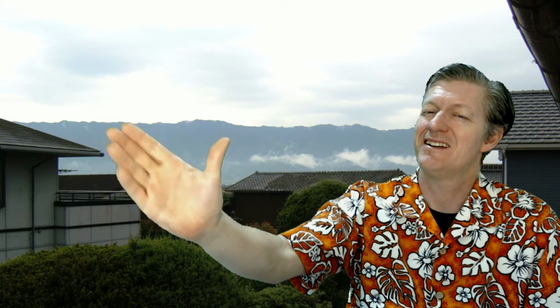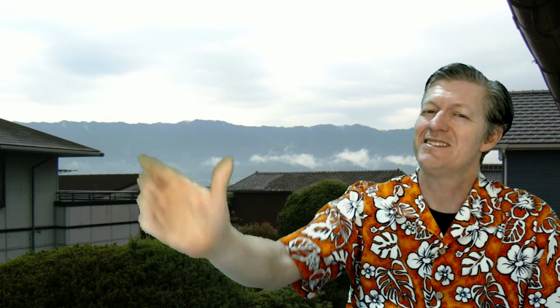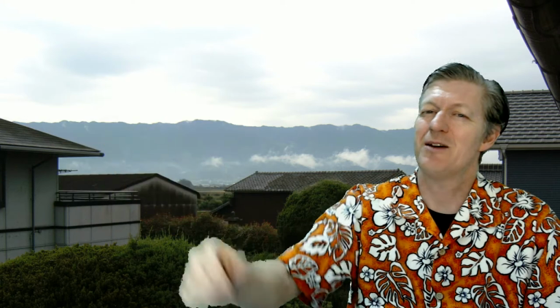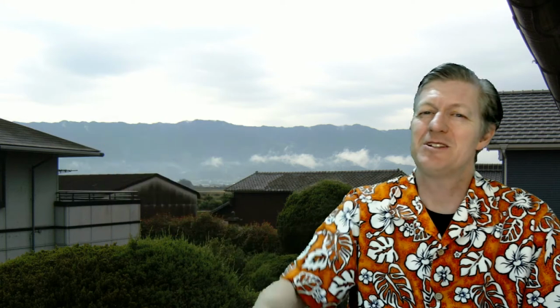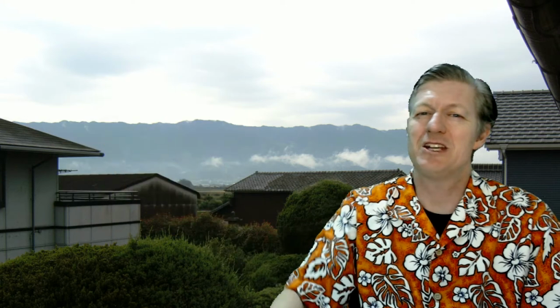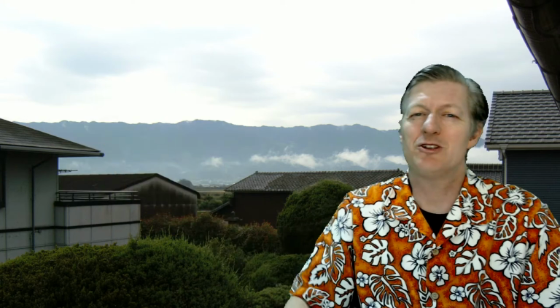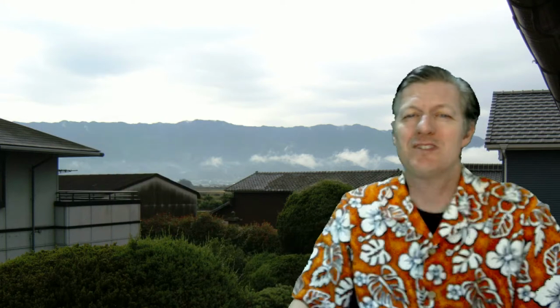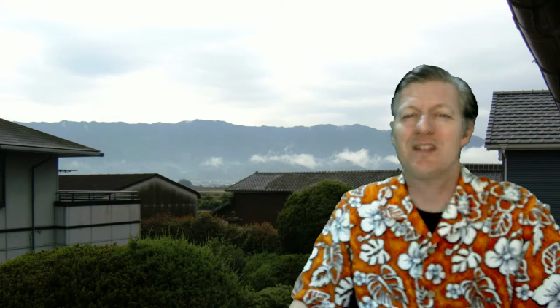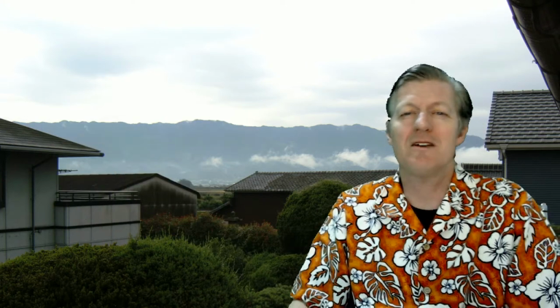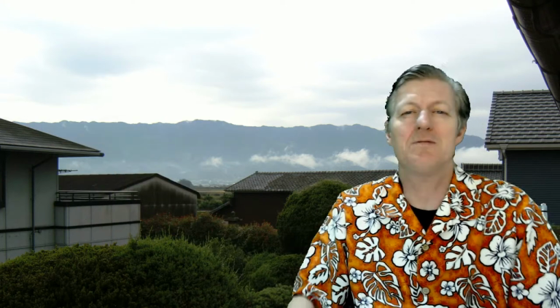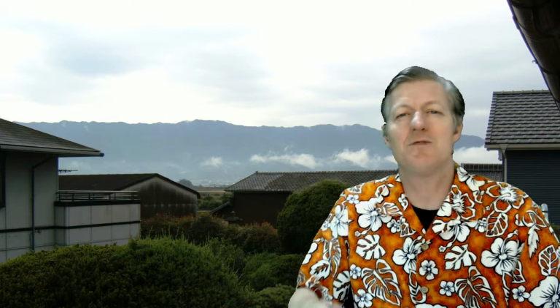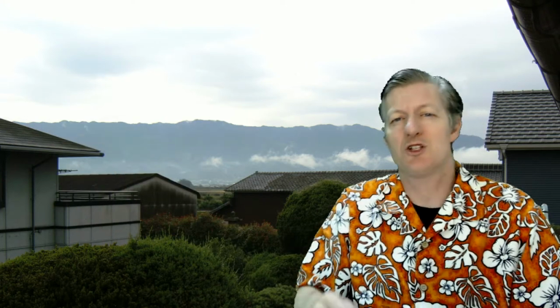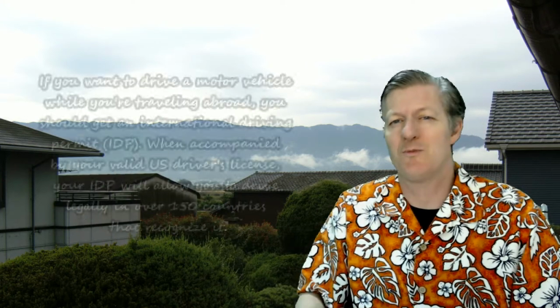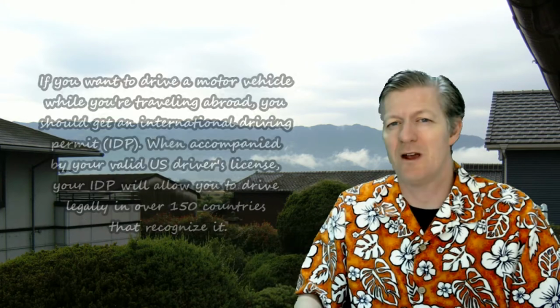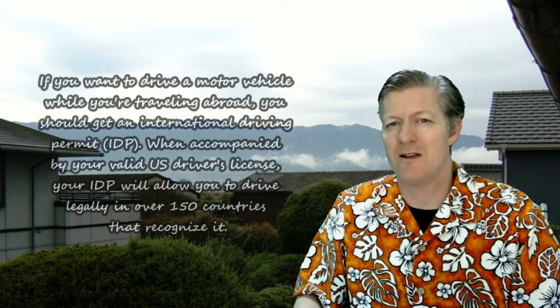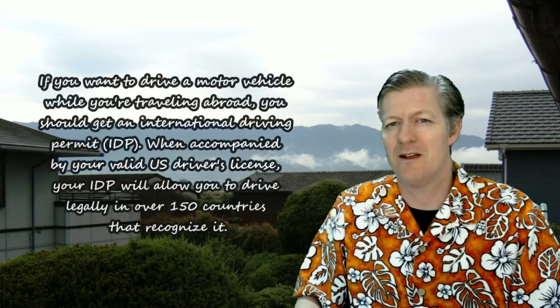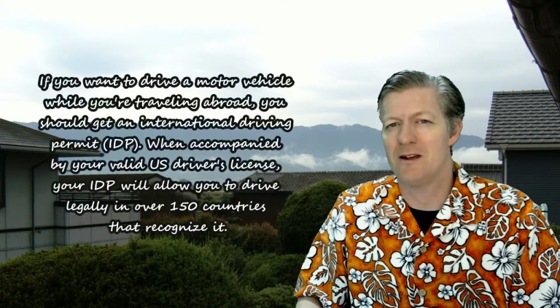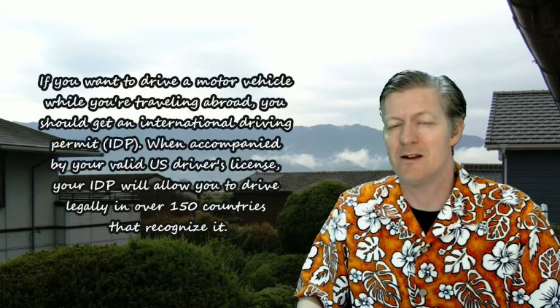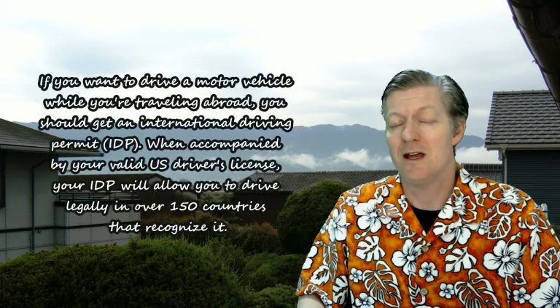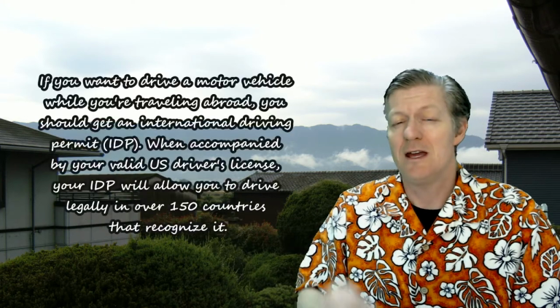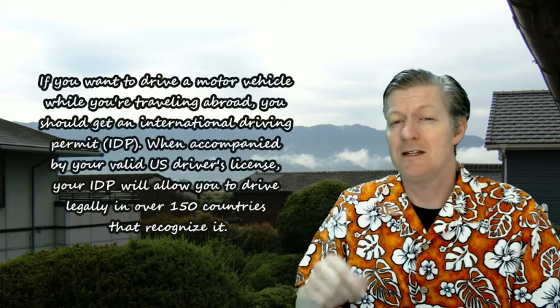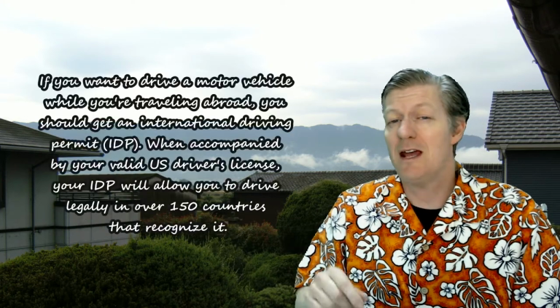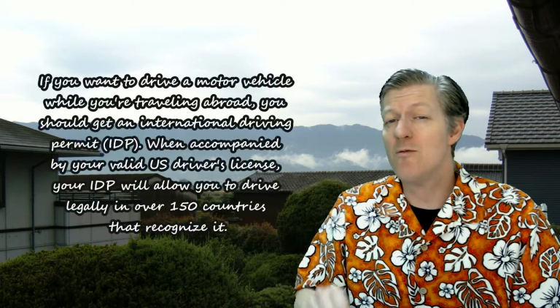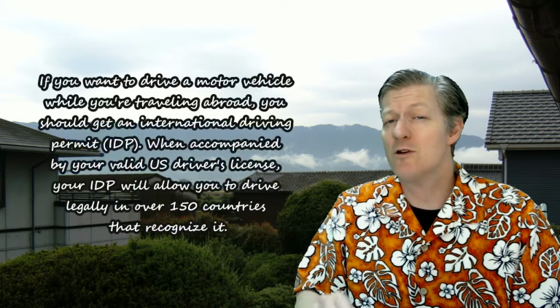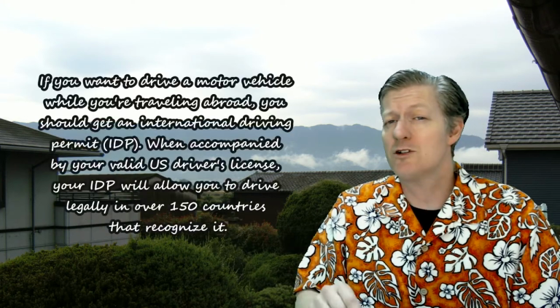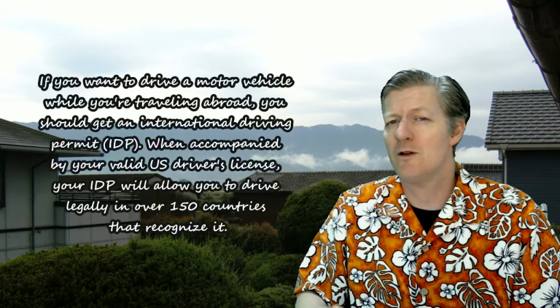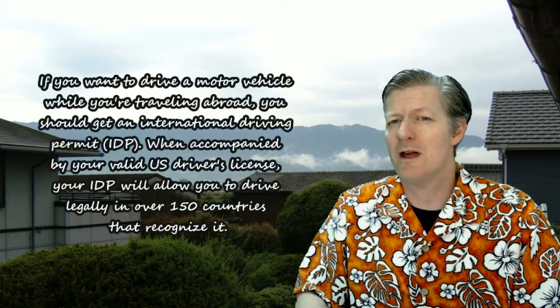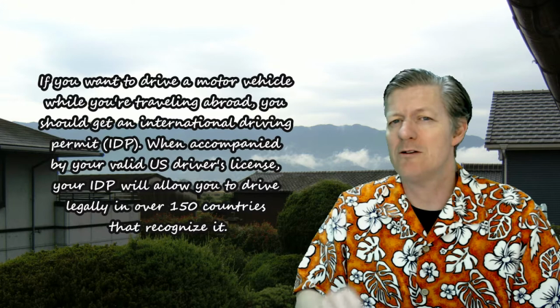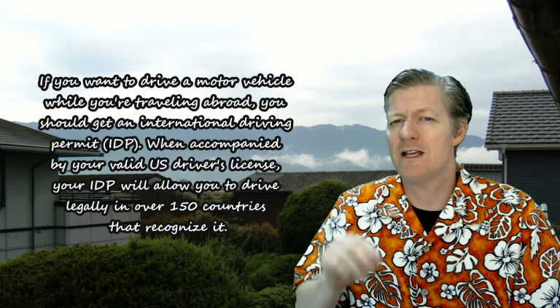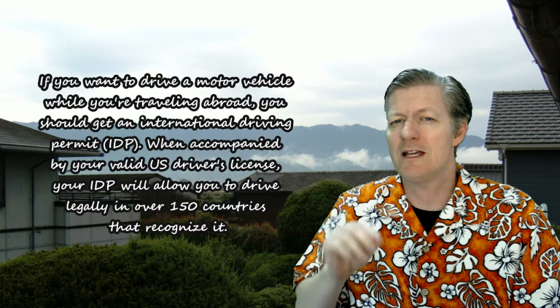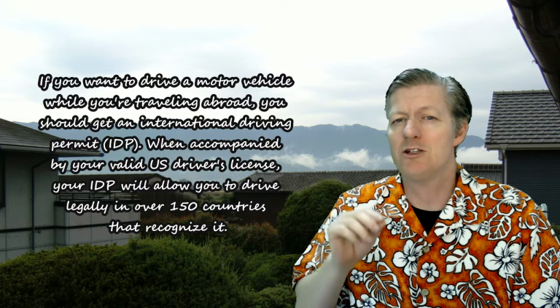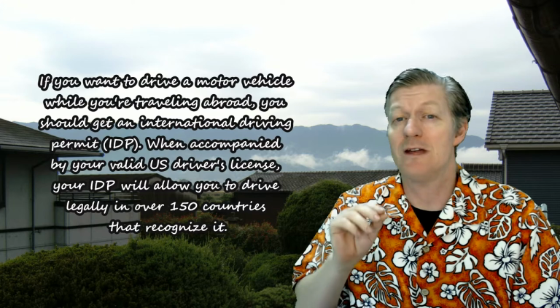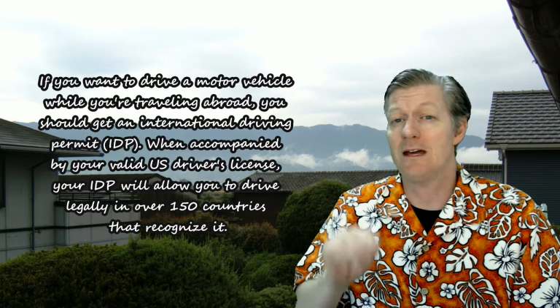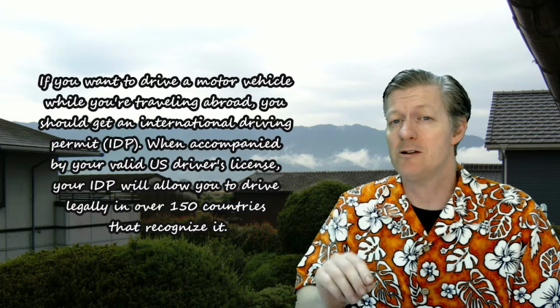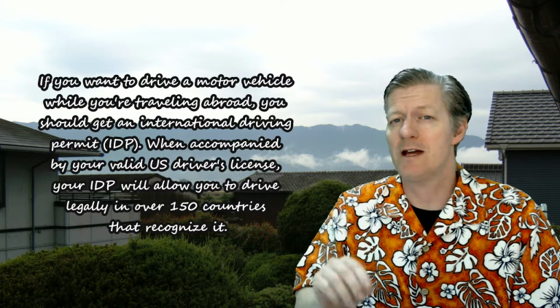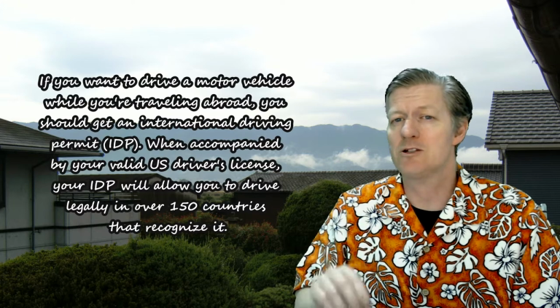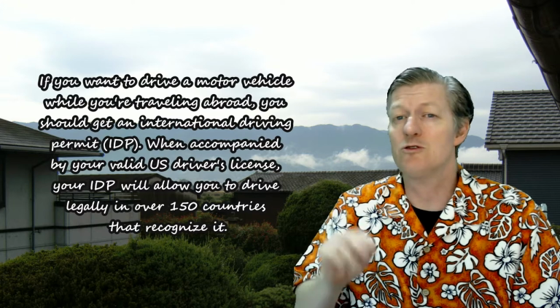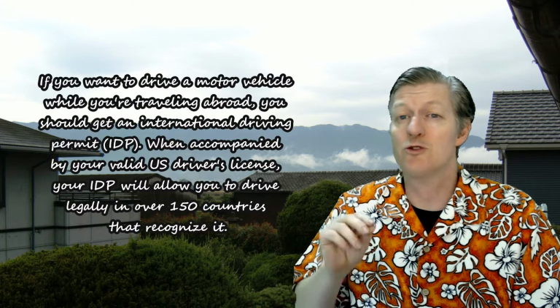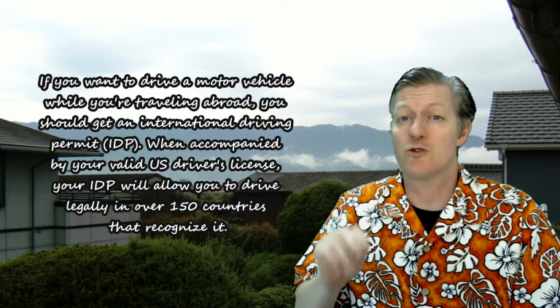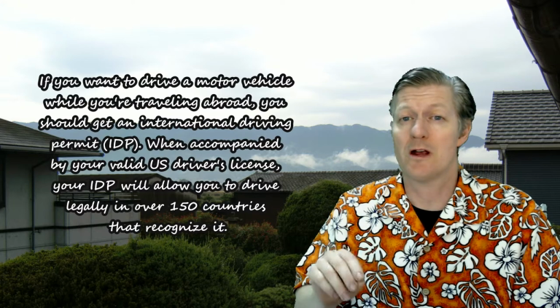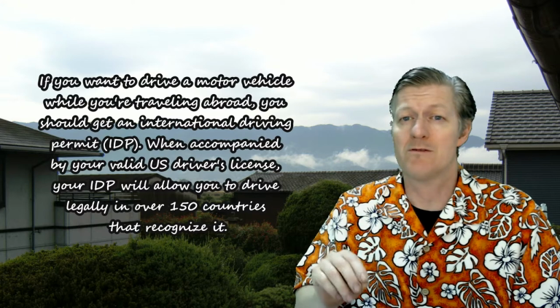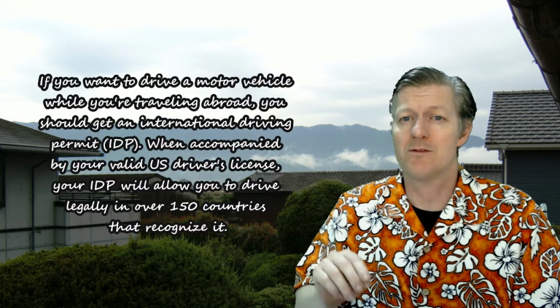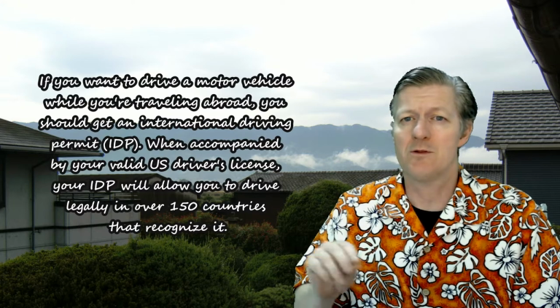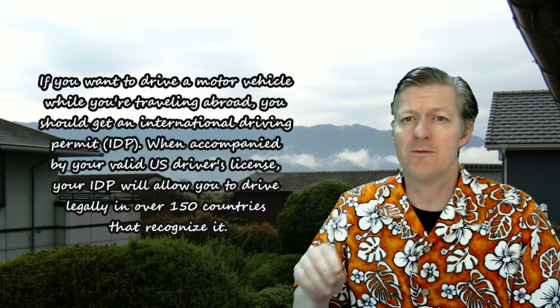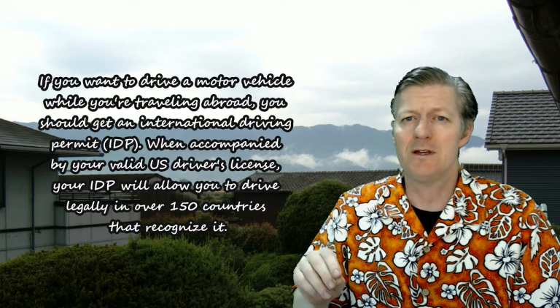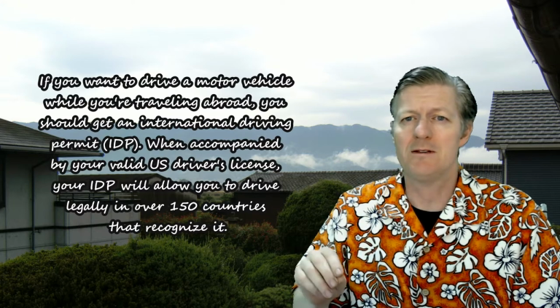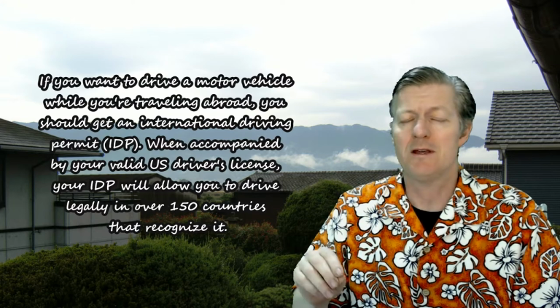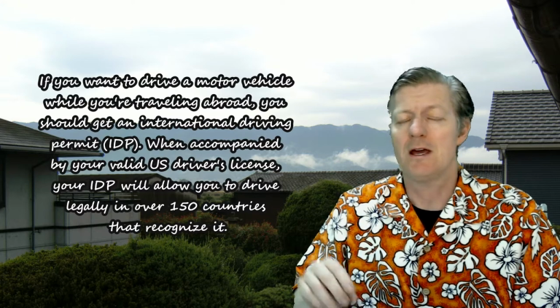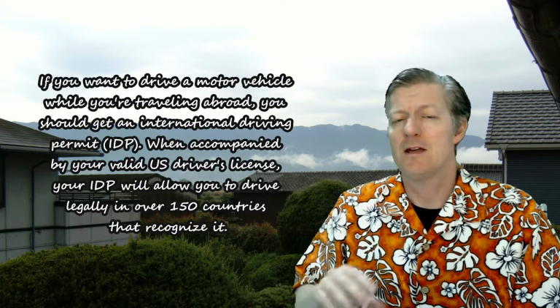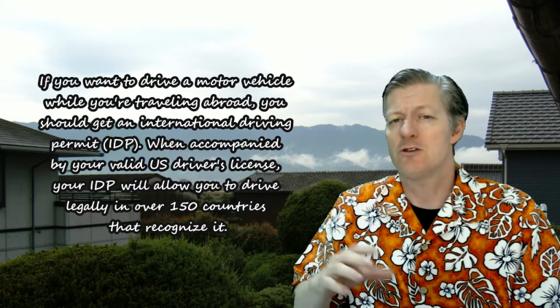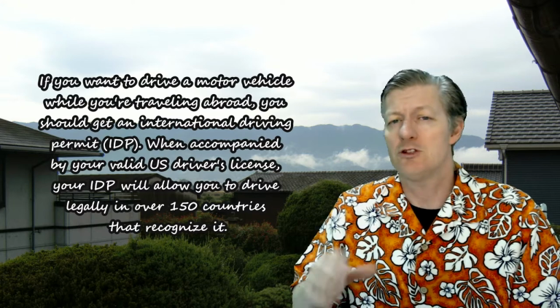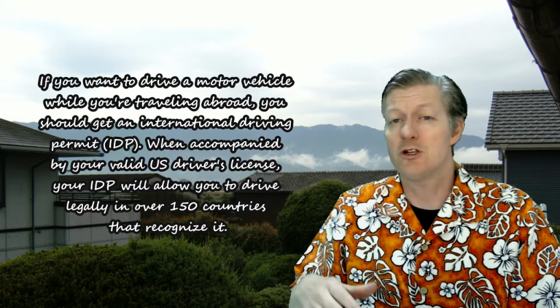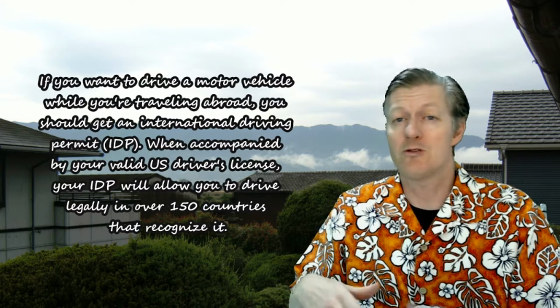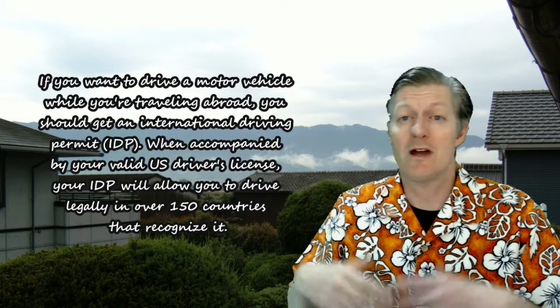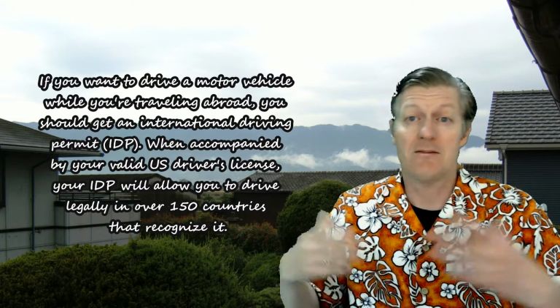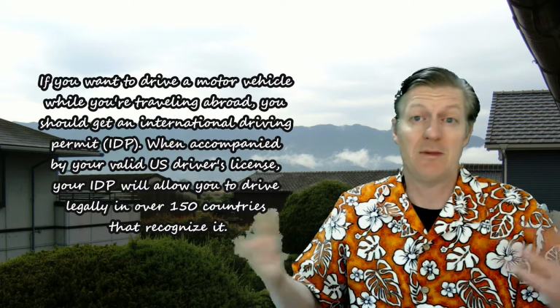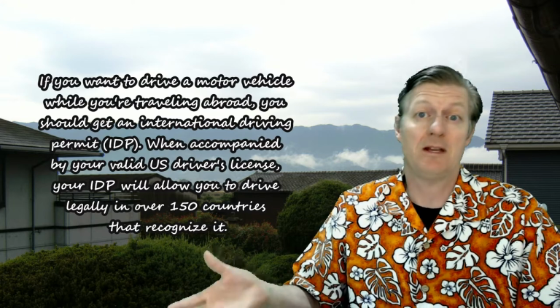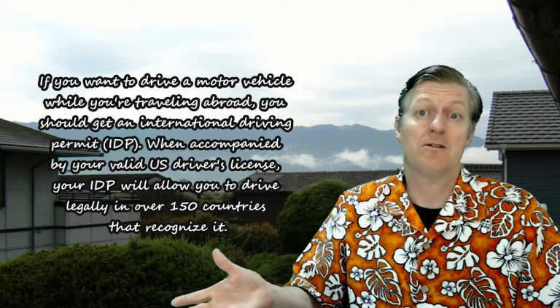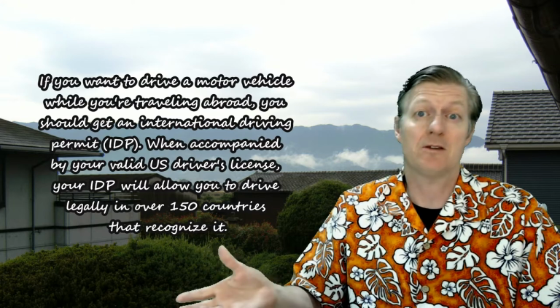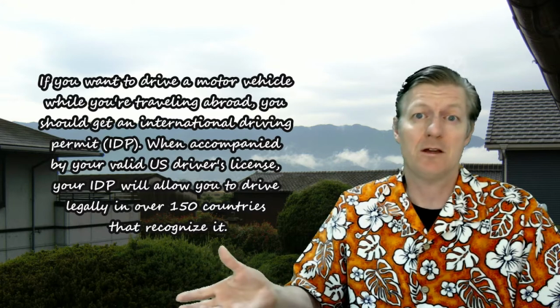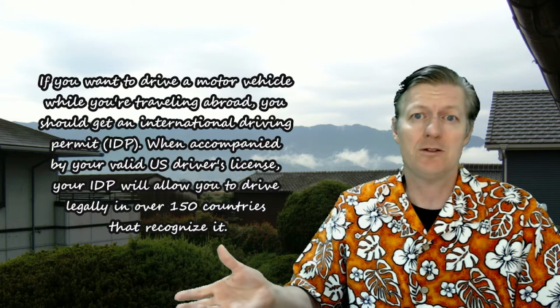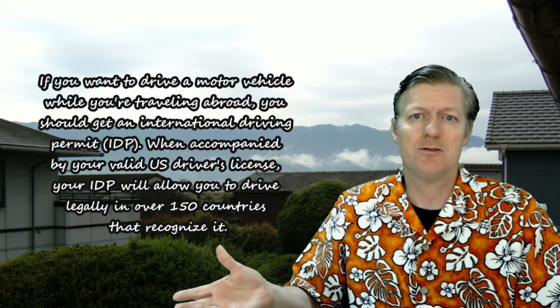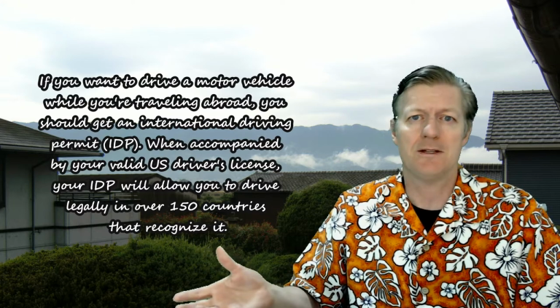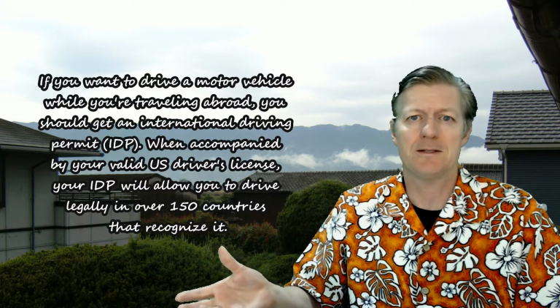Salmon Teacher 7, Mr. Berry here. Today I'm going to show you how to get your International Driver's Permit so that you can drive in many other countries.